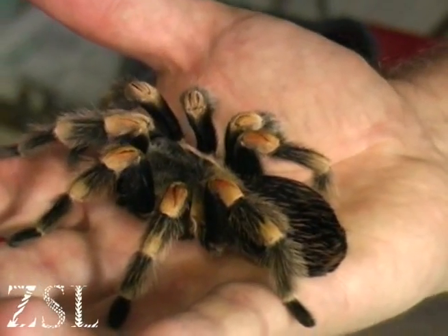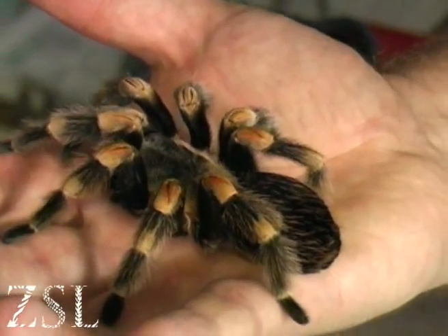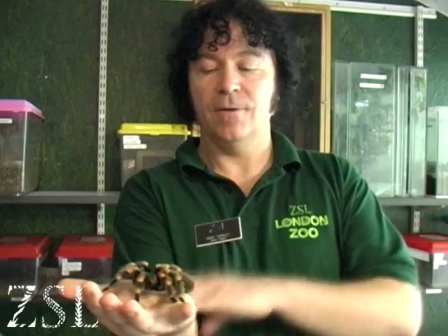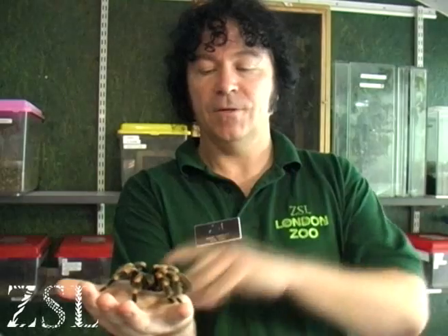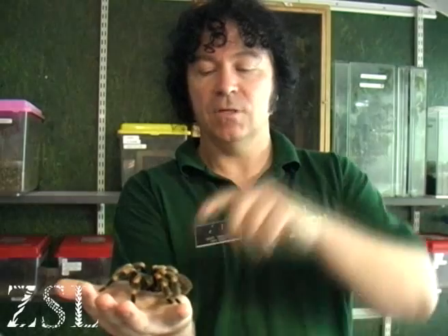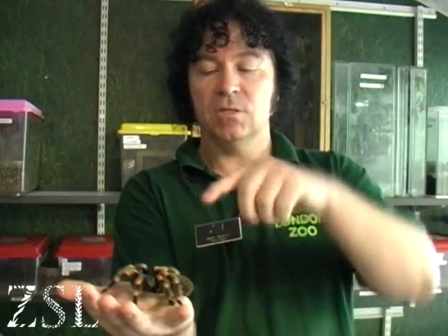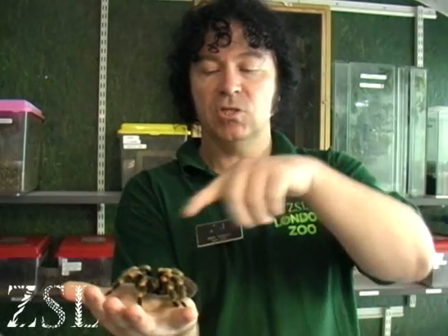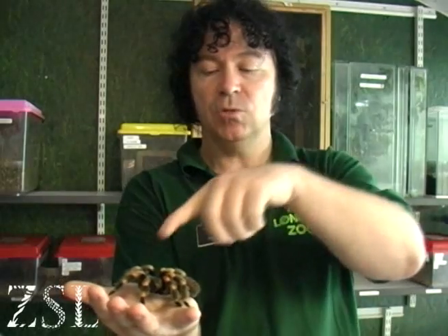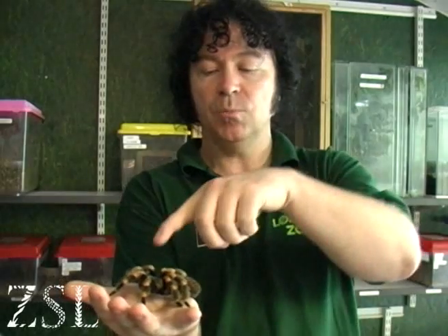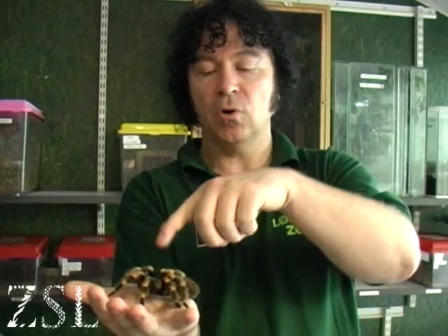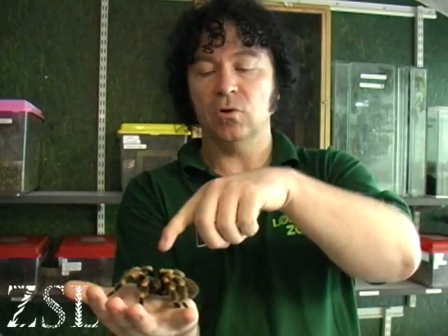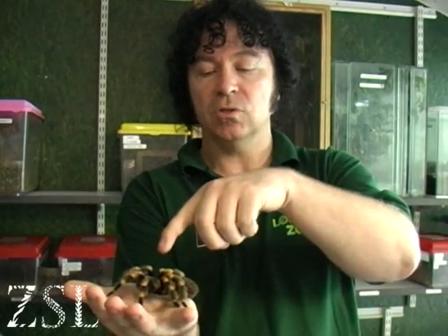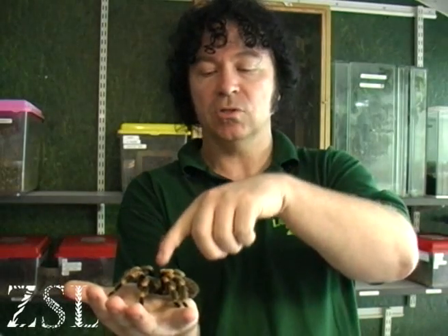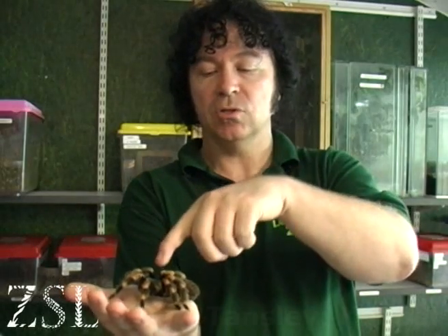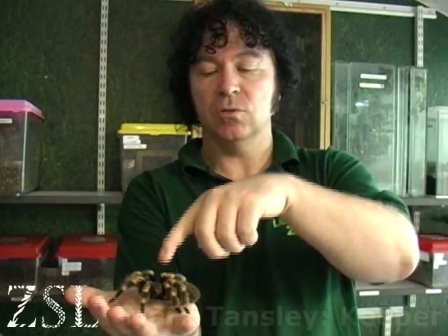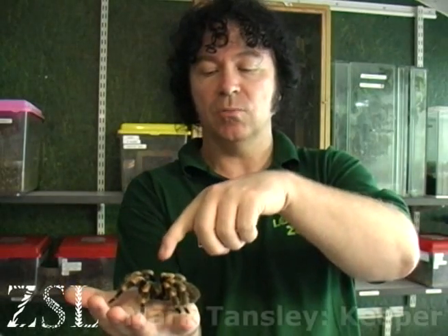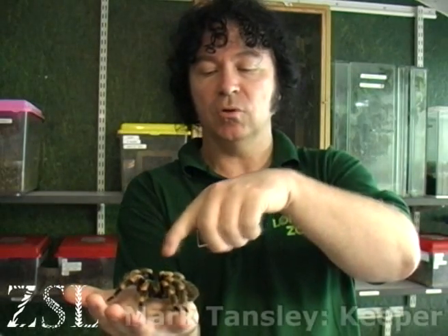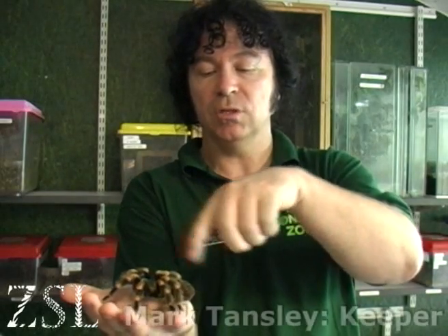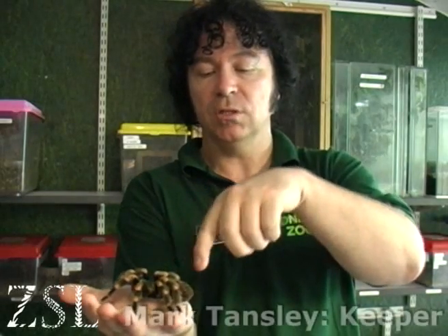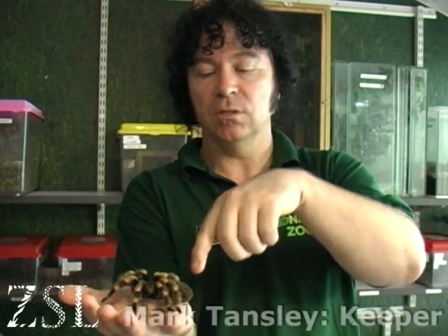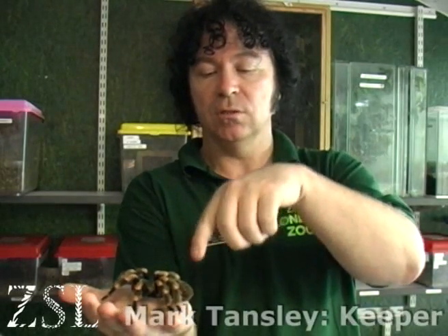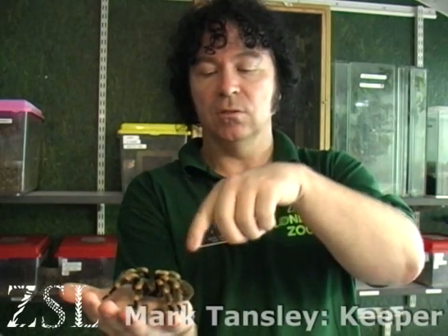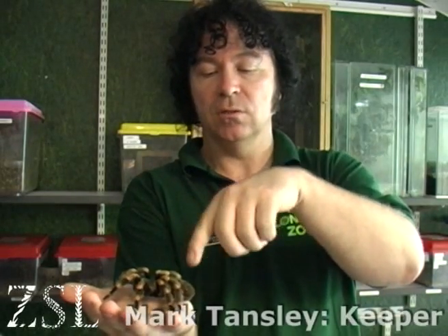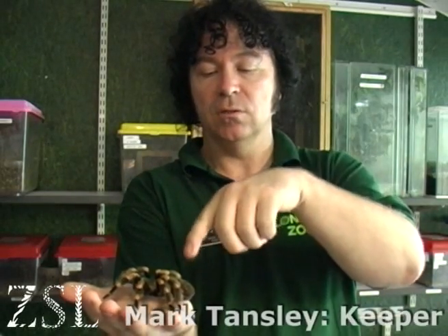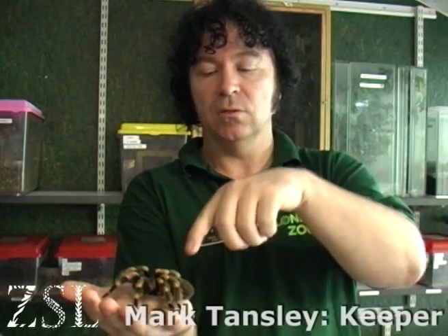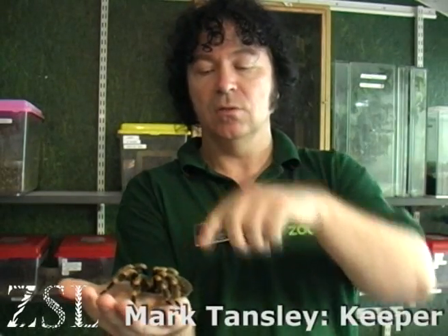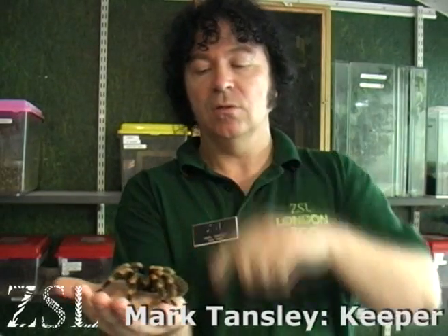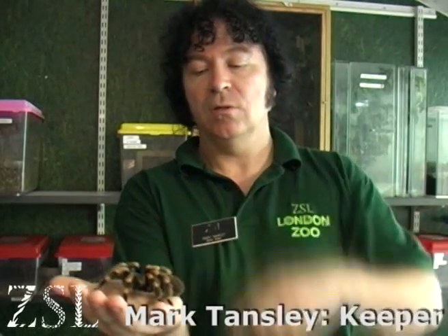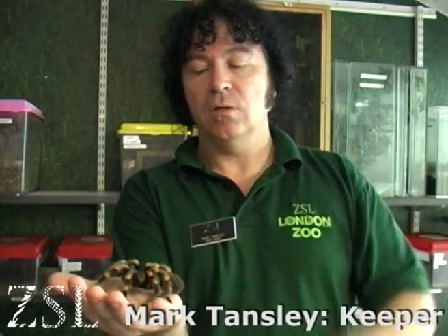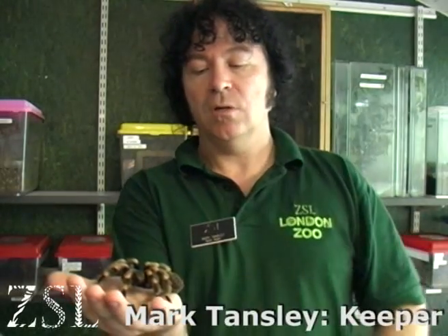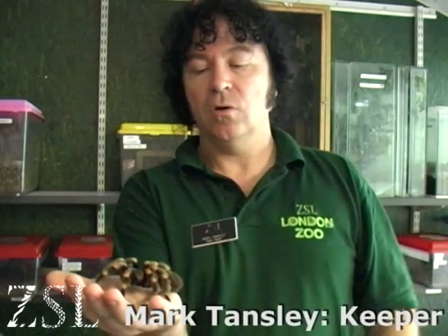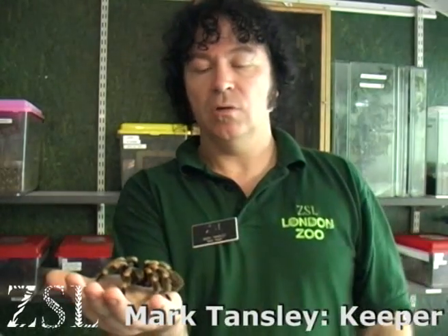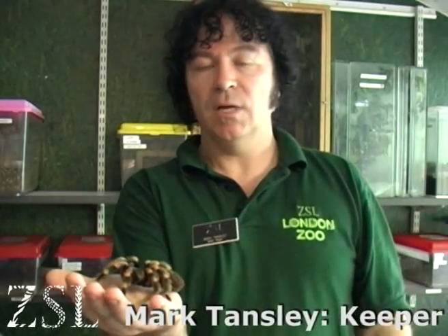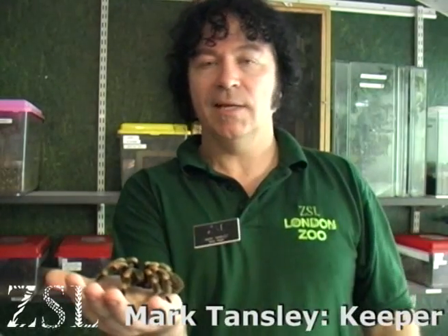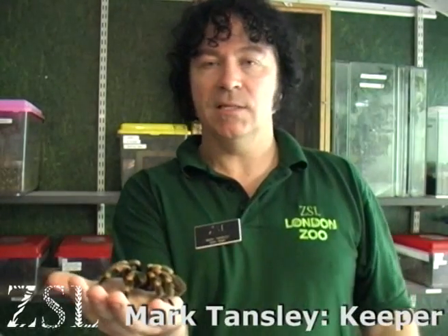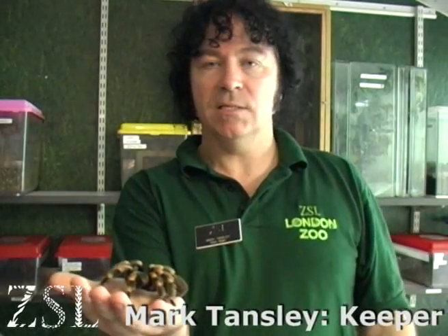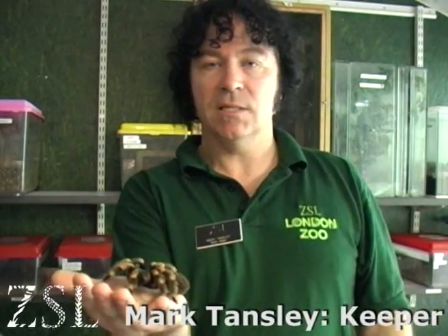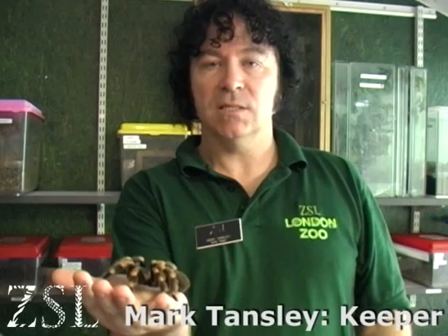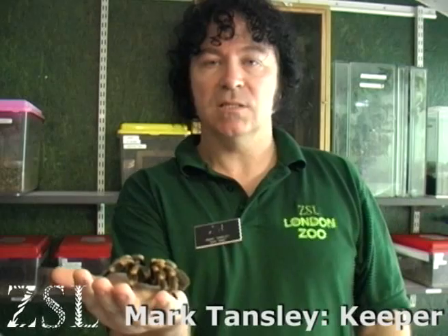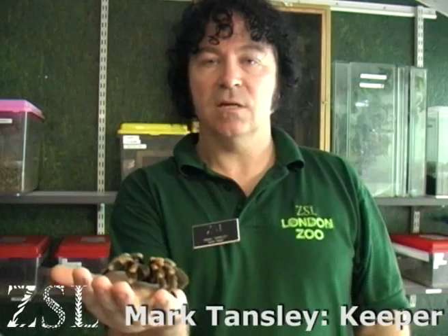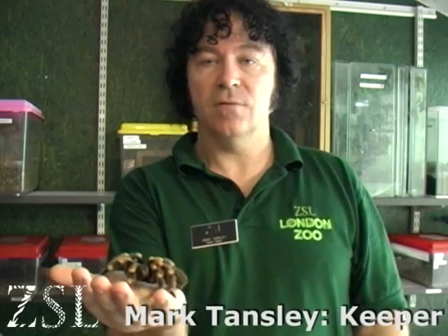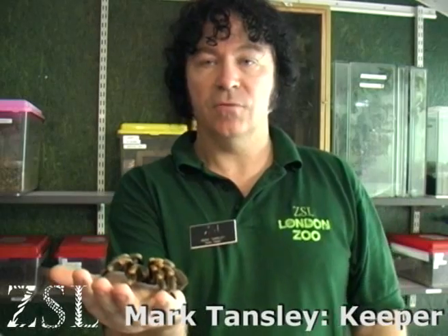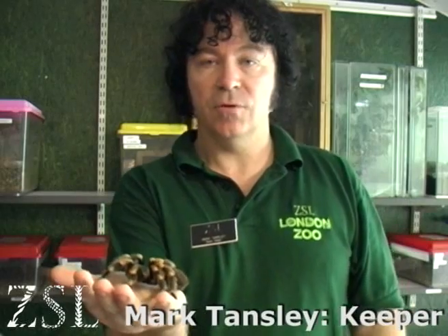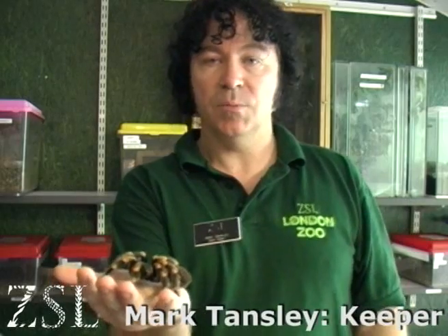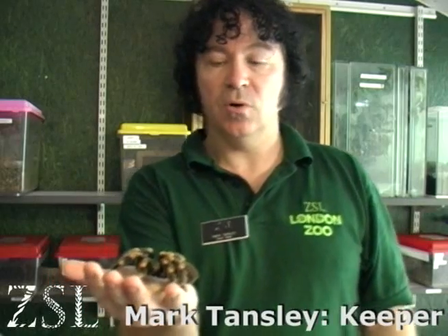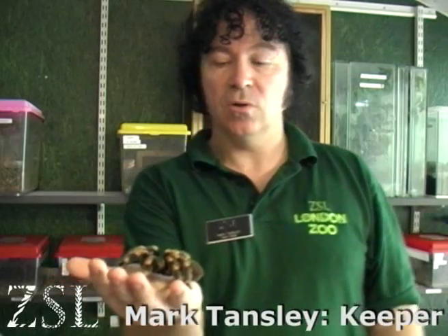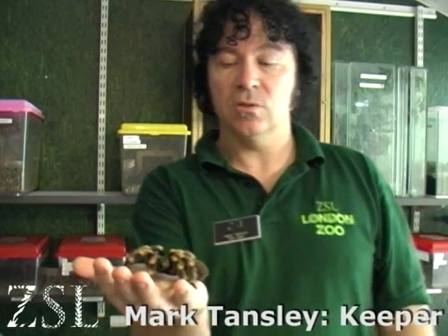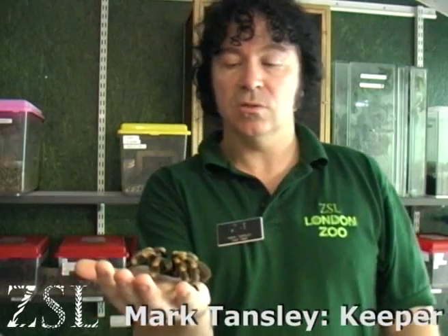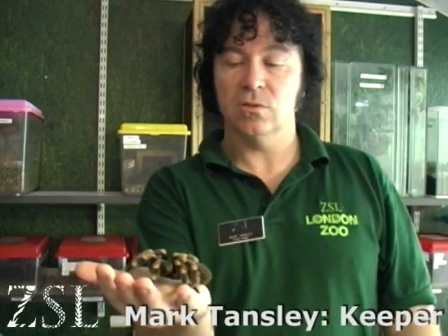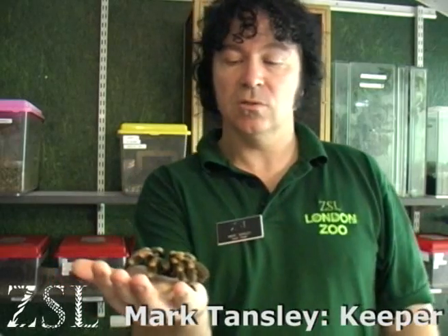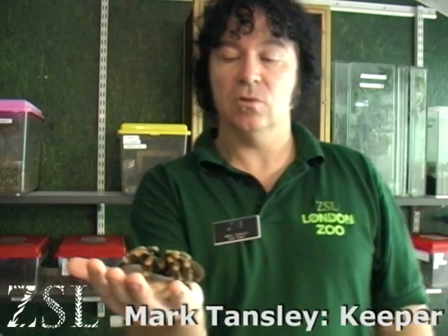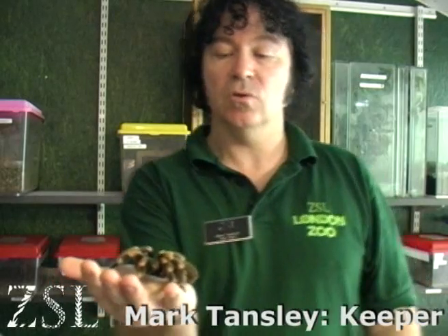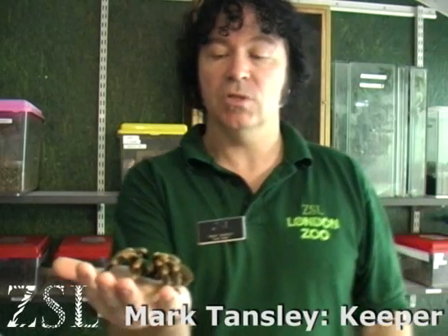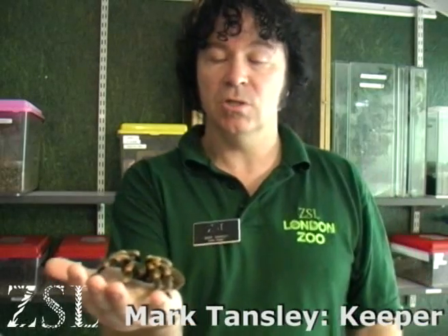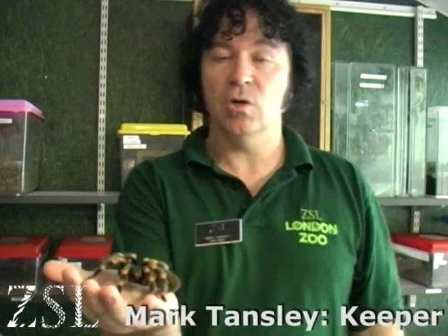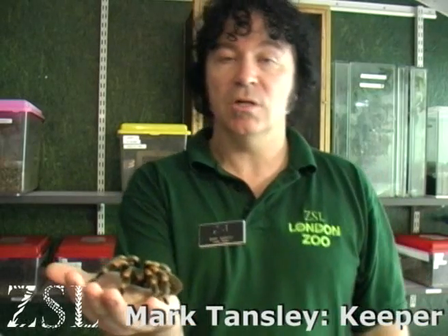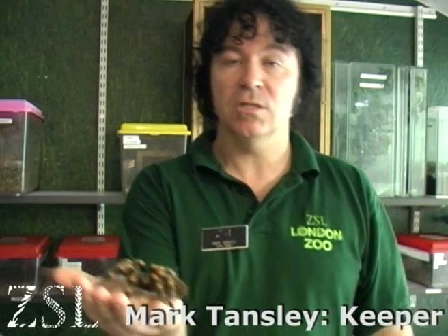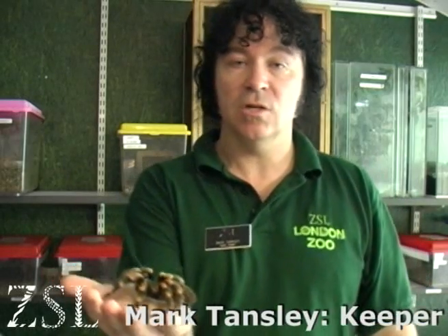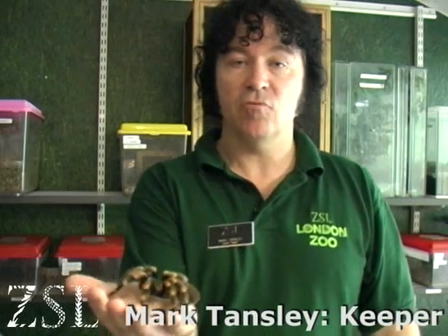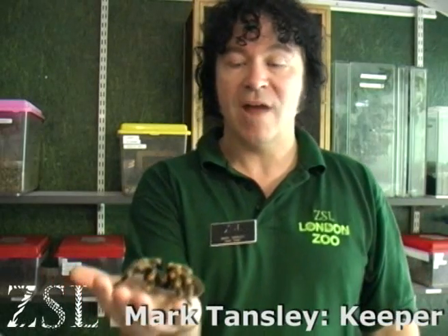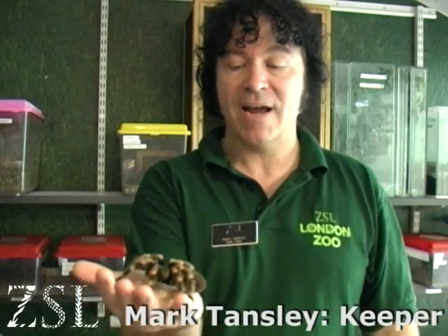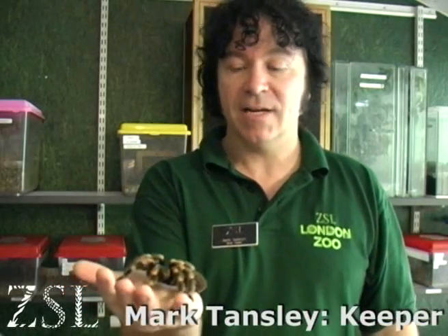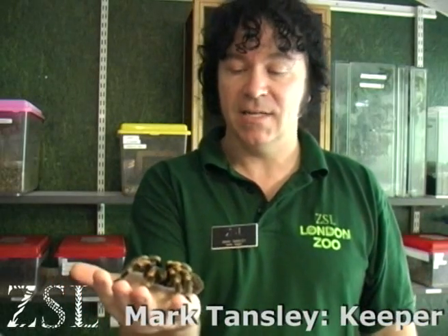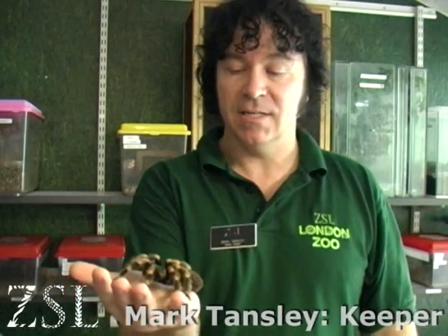She has two parts to her body, unlike insects that have three parts. So she's known as an arachnid.